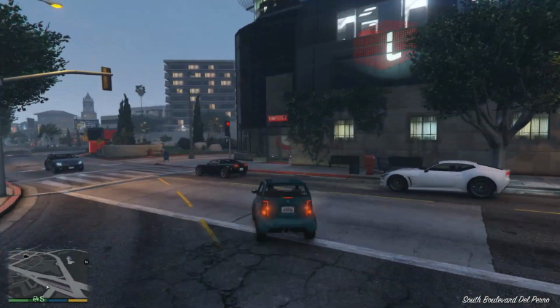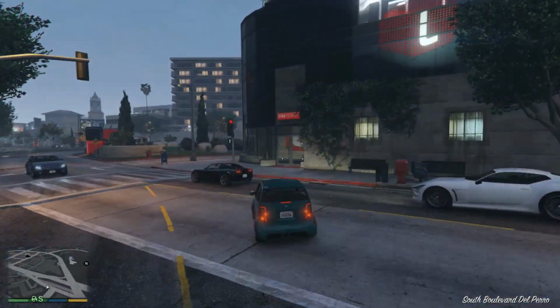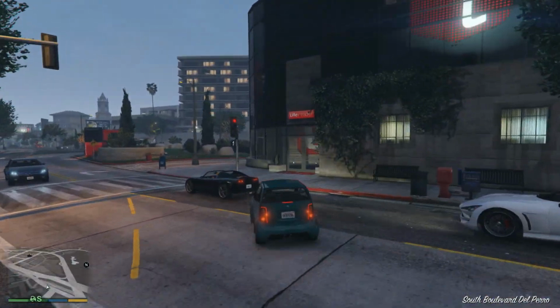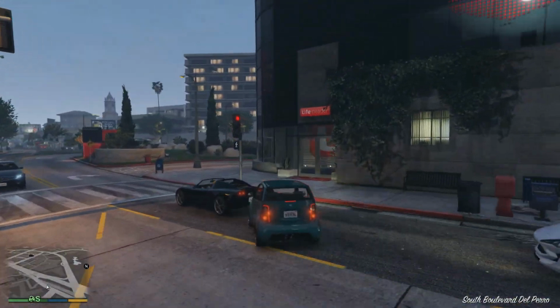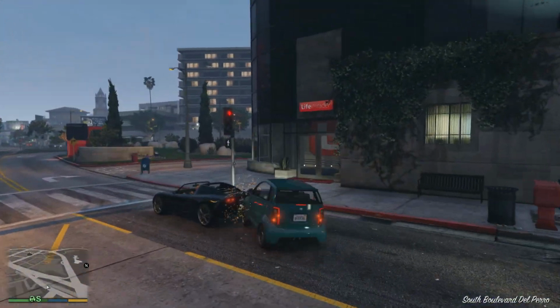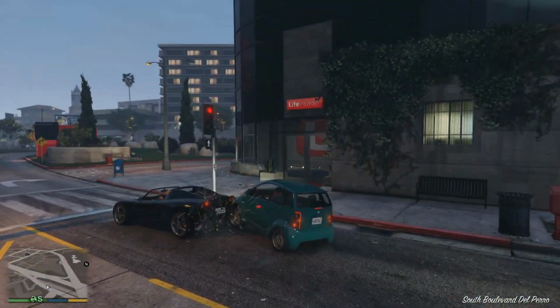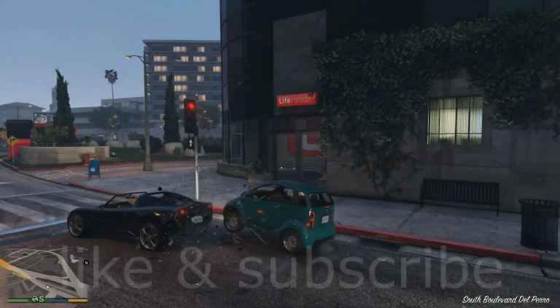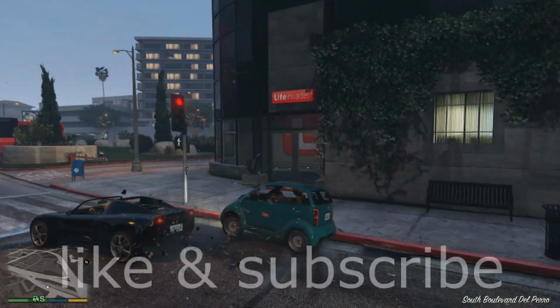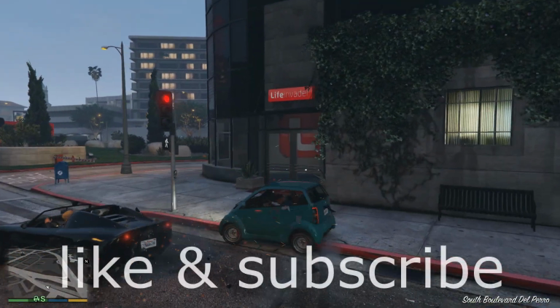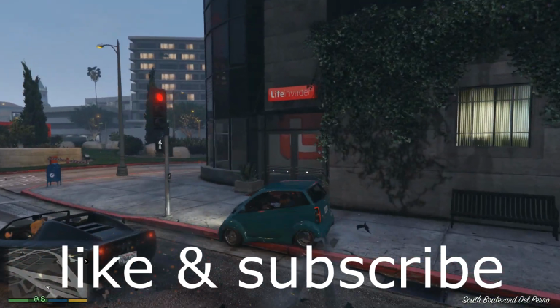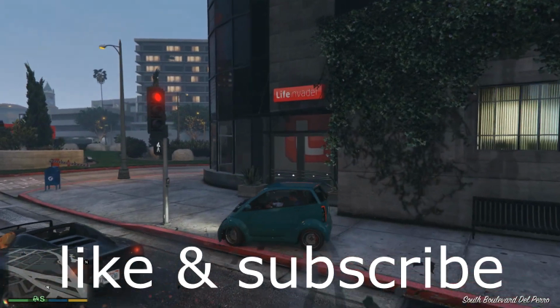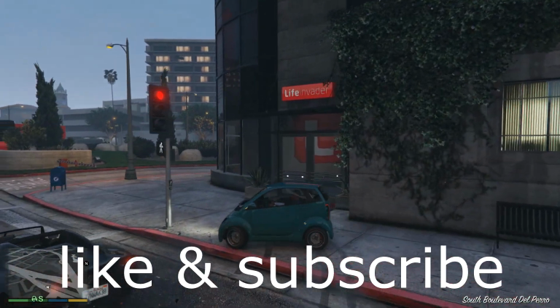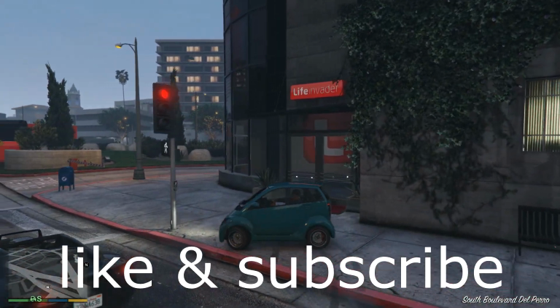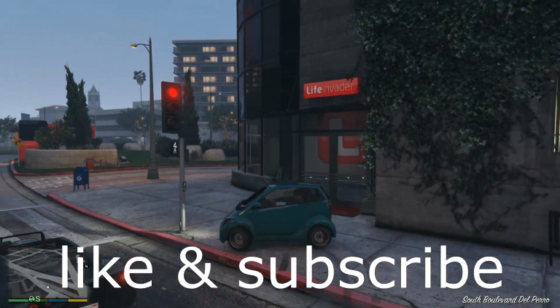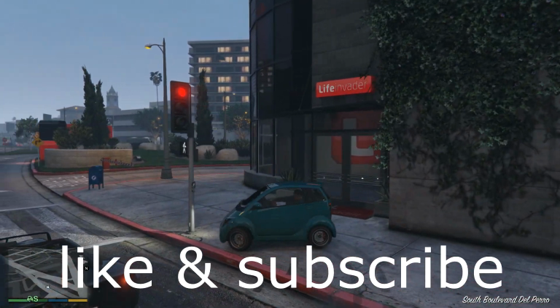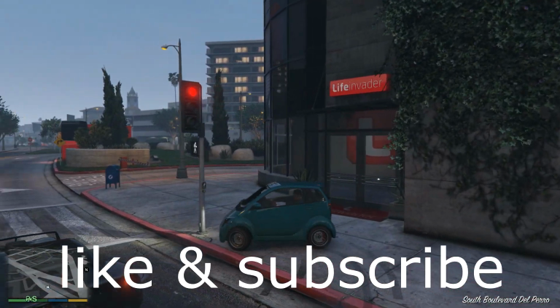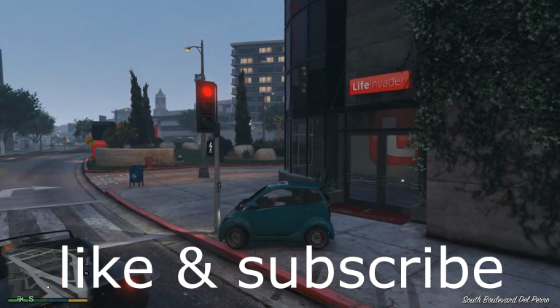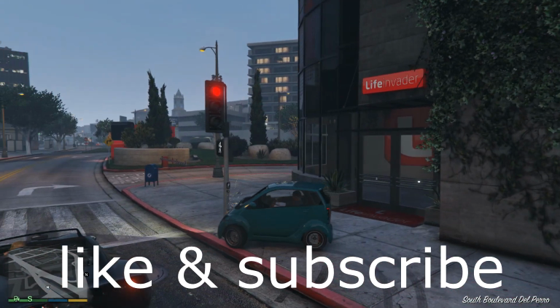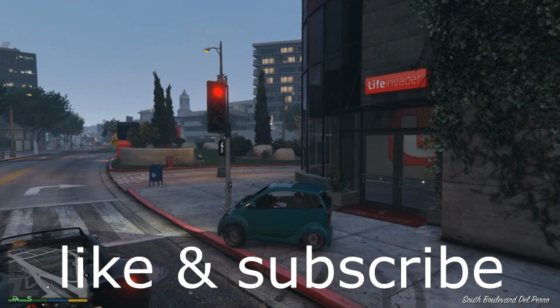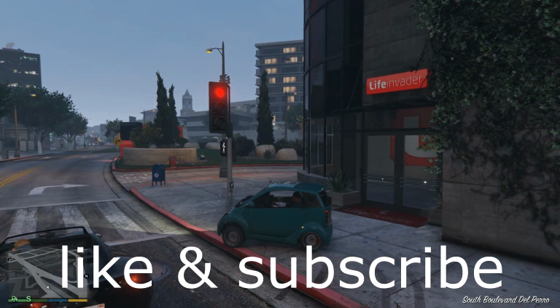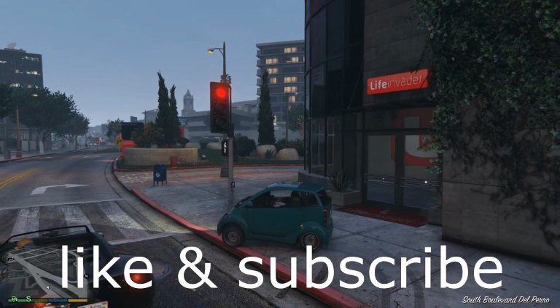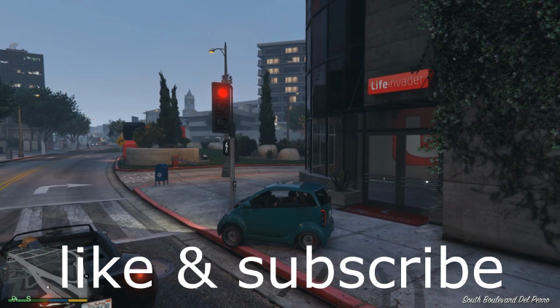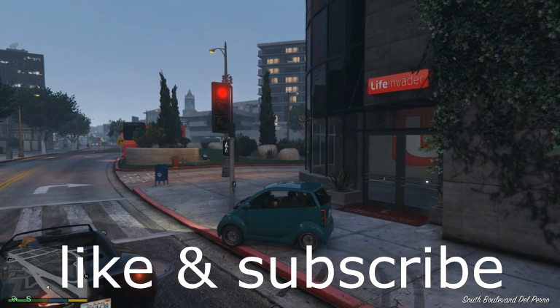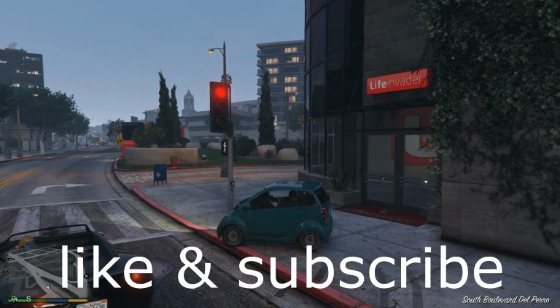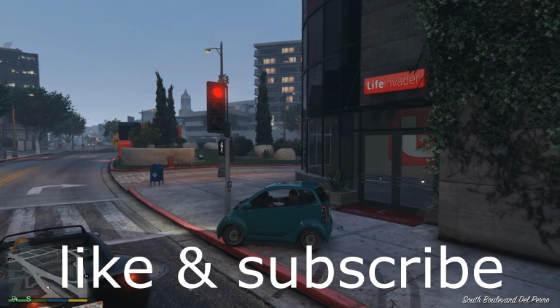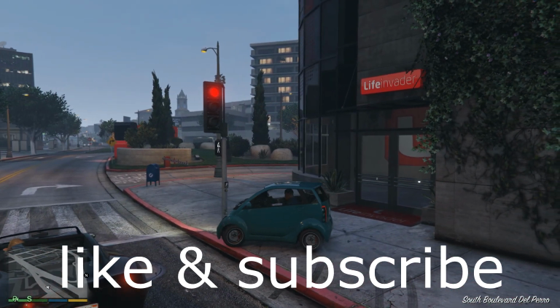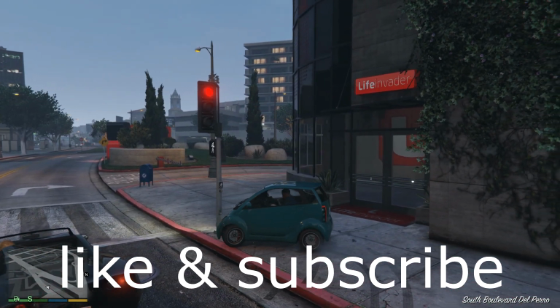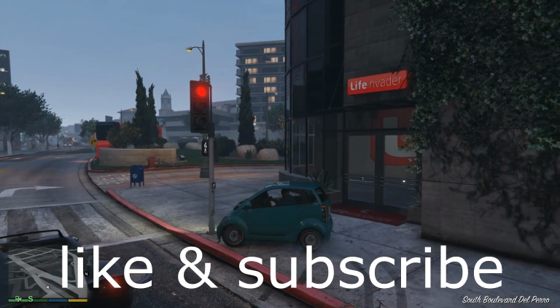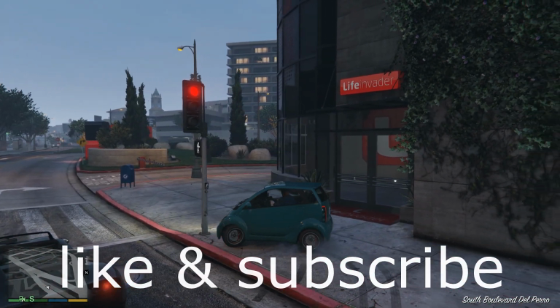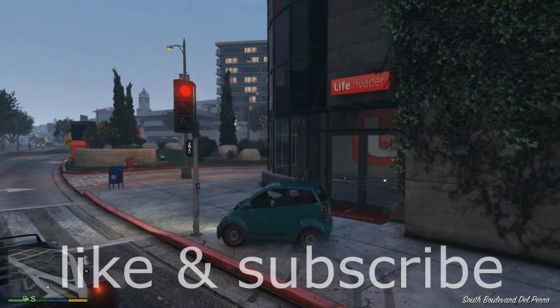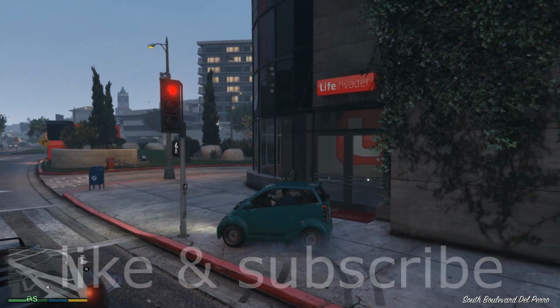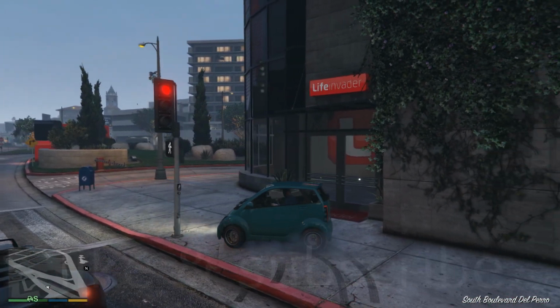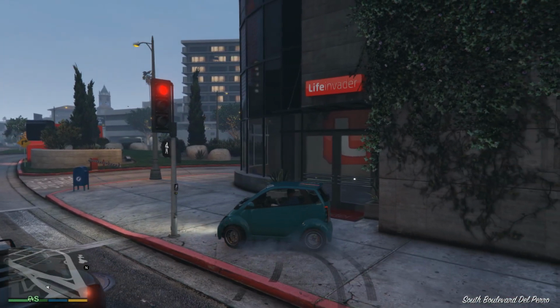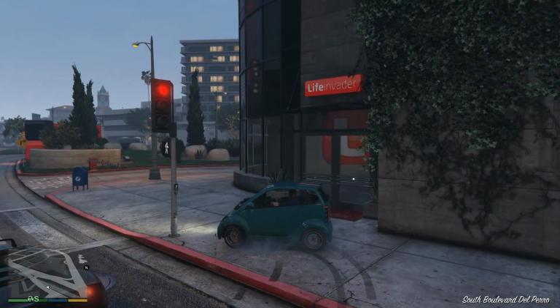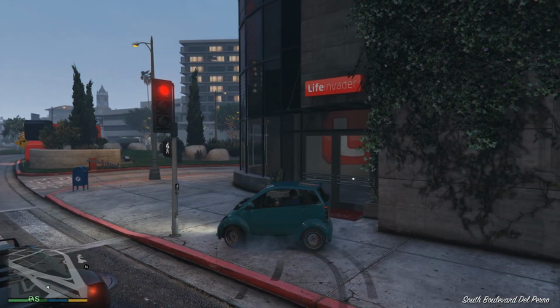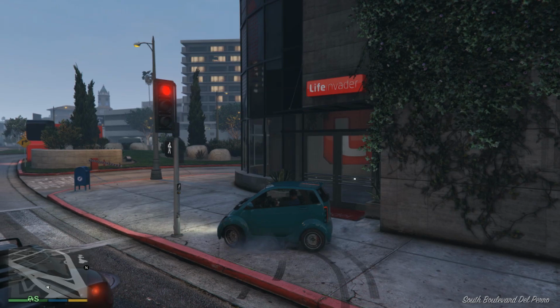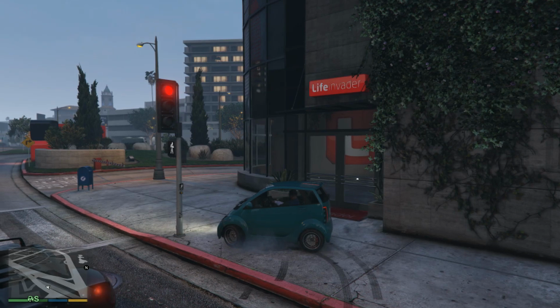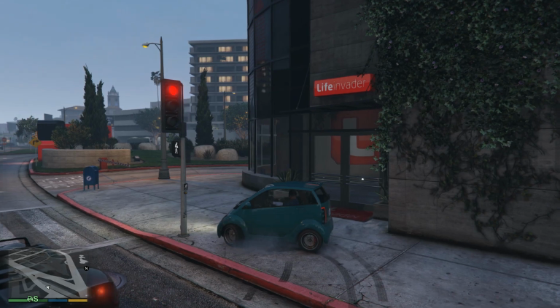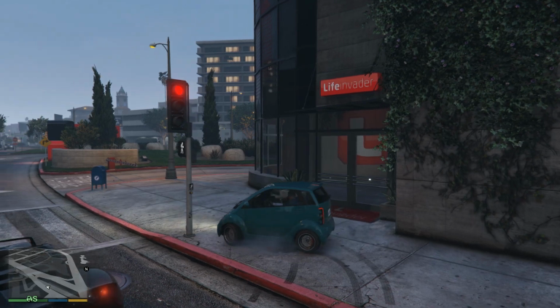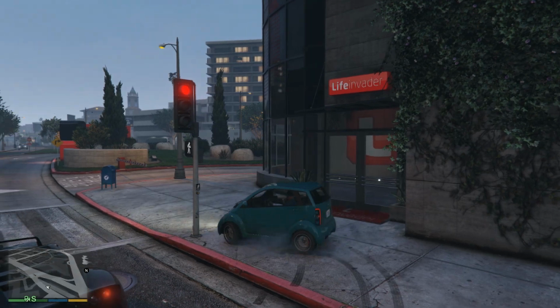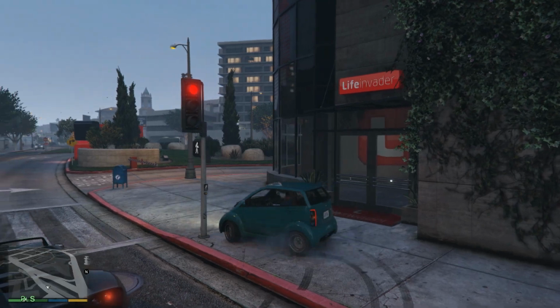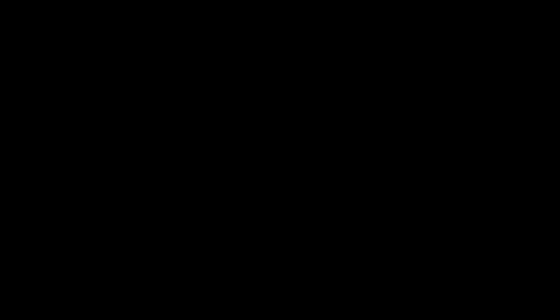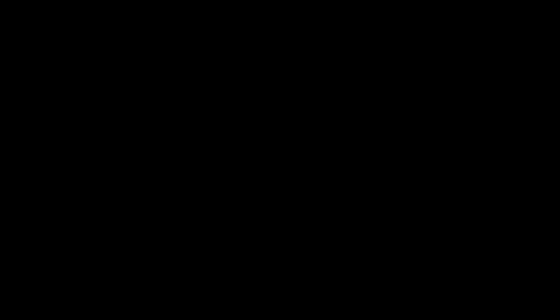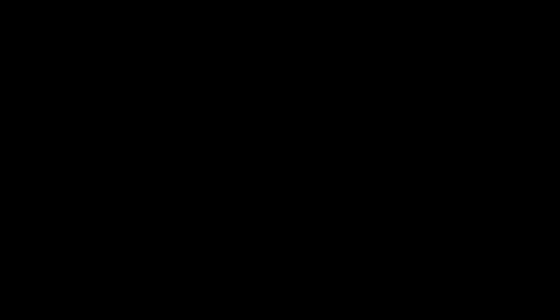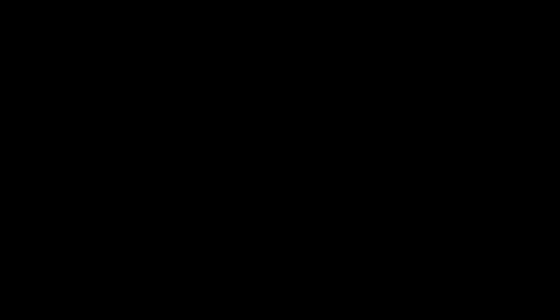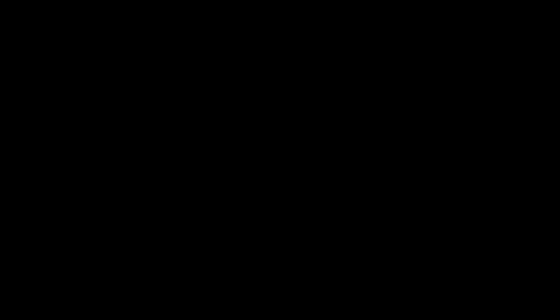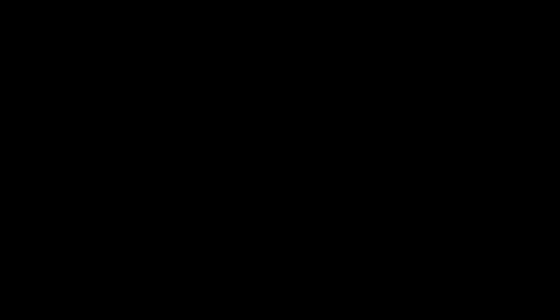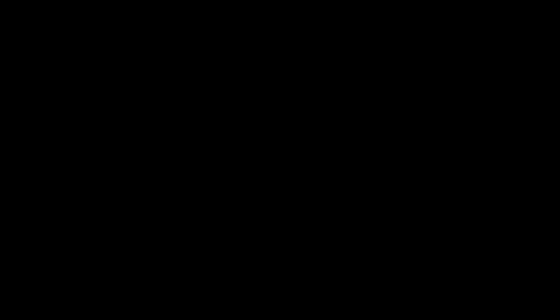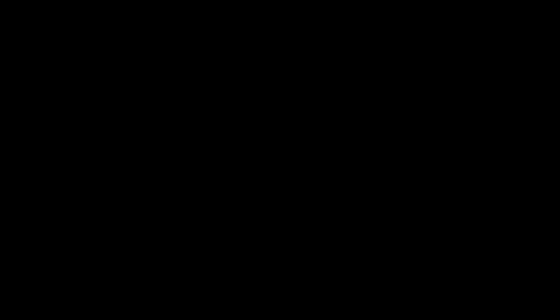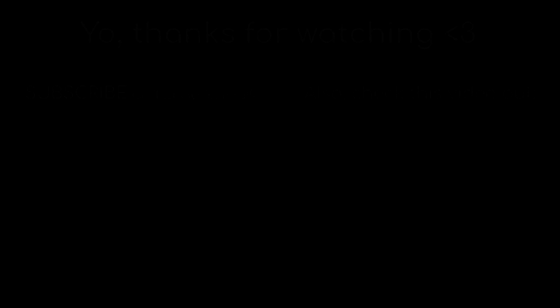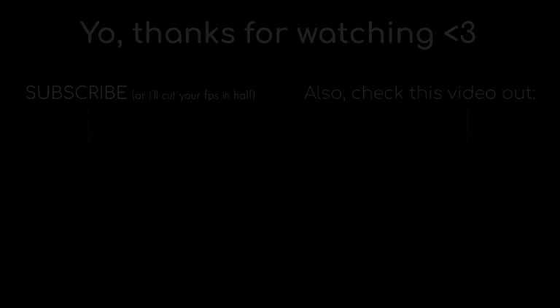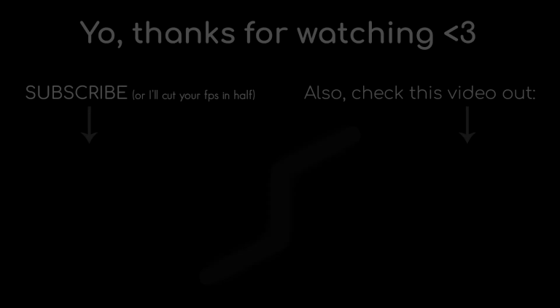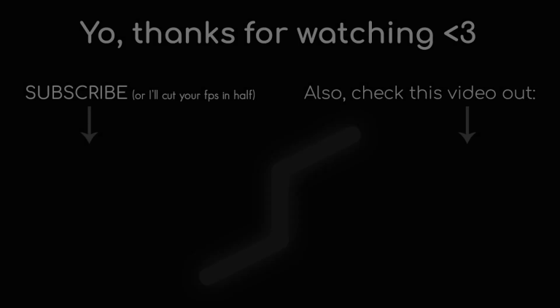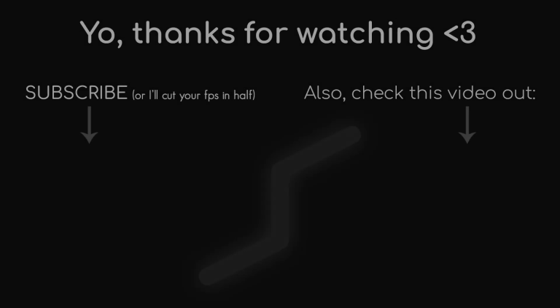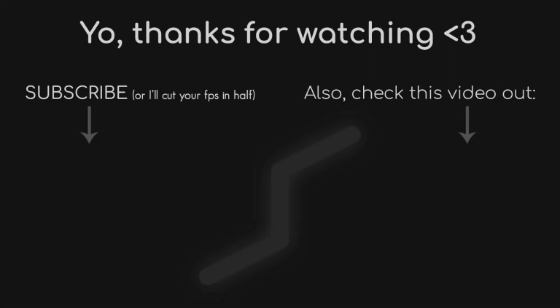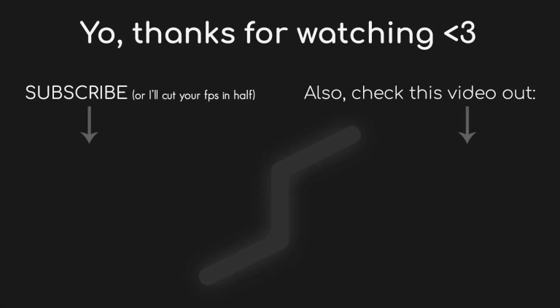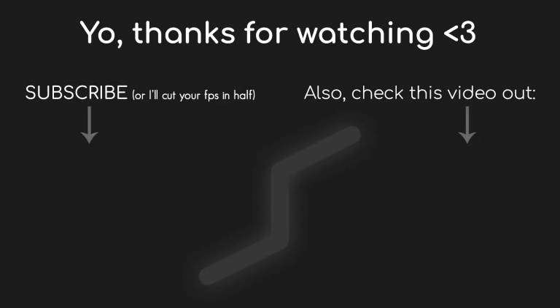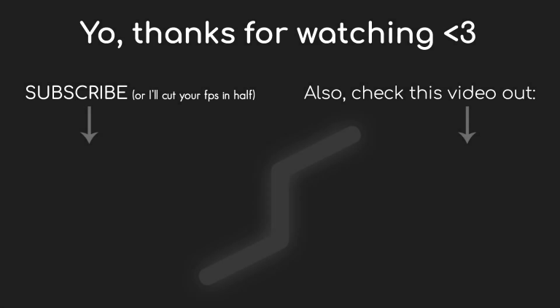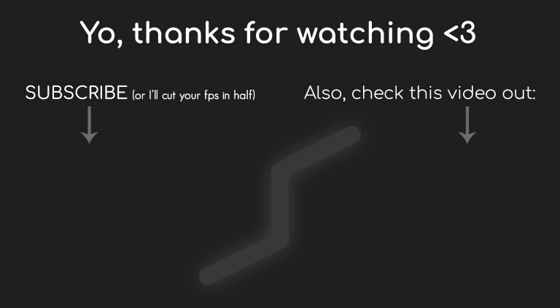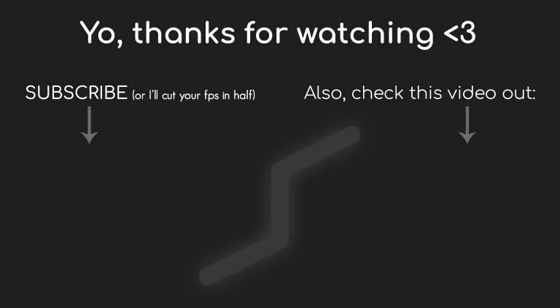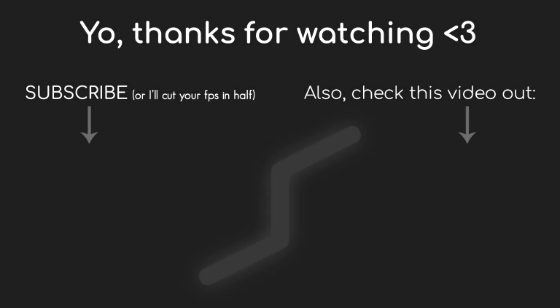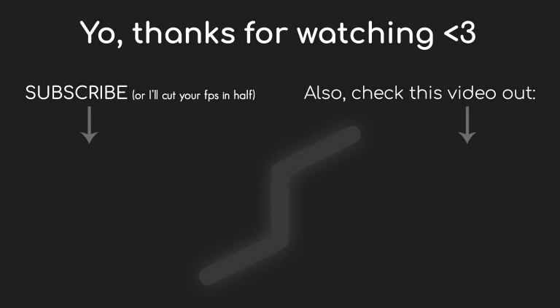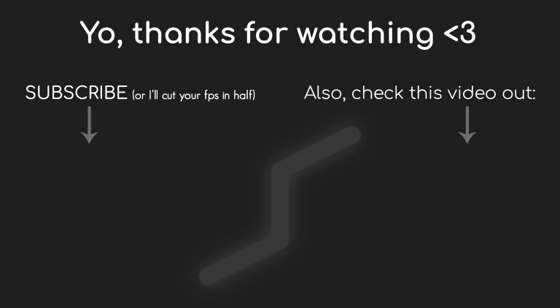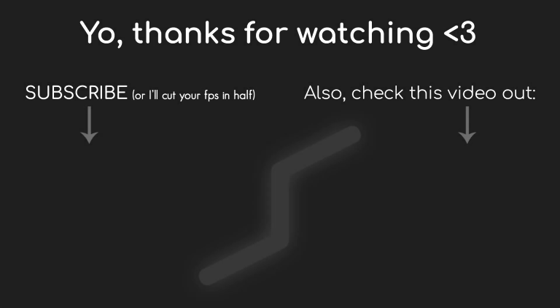That's it for this video. Thank you guys so much for watching and see you next time.